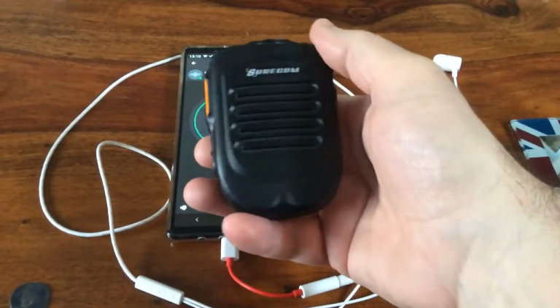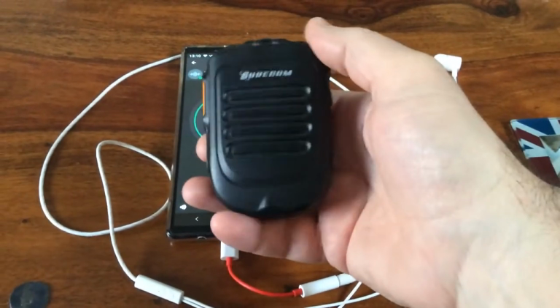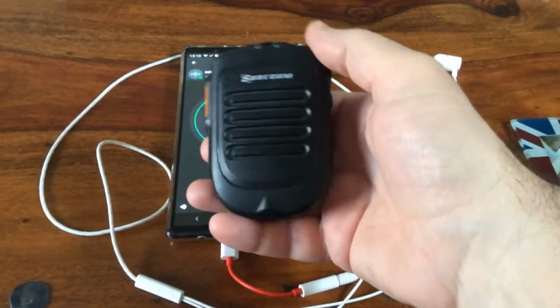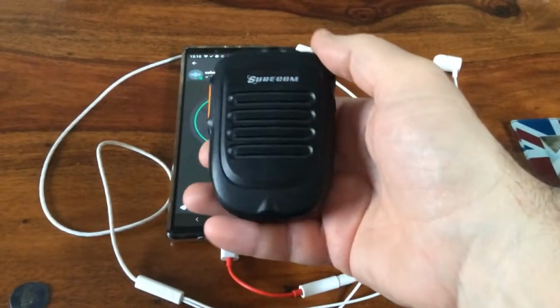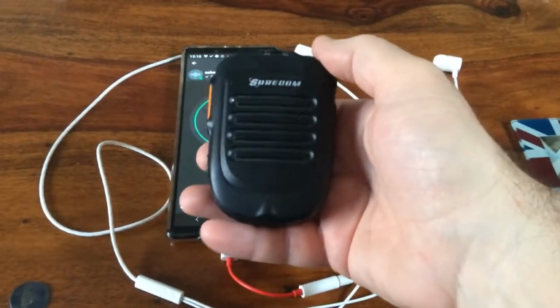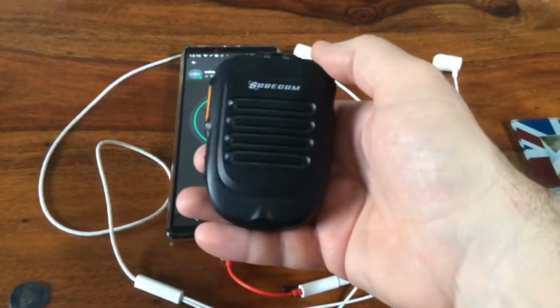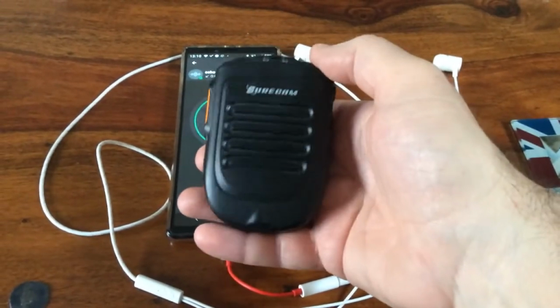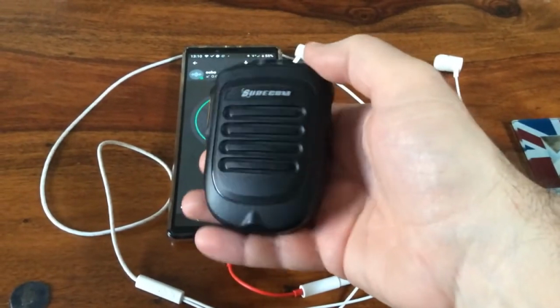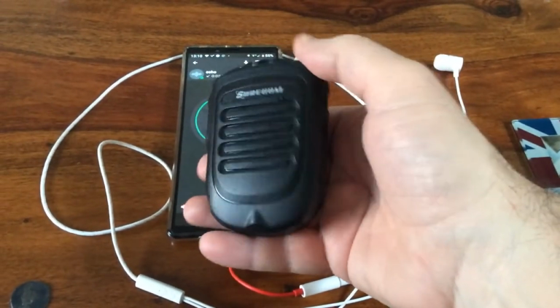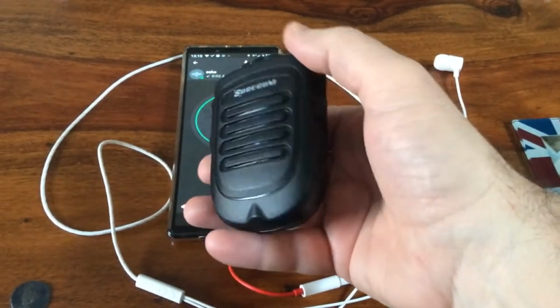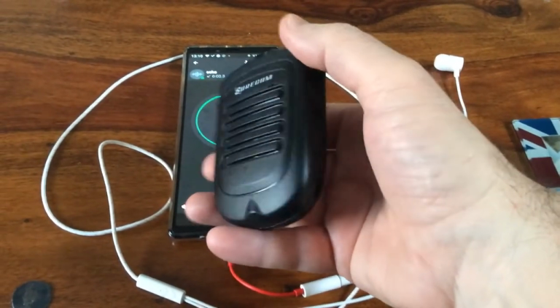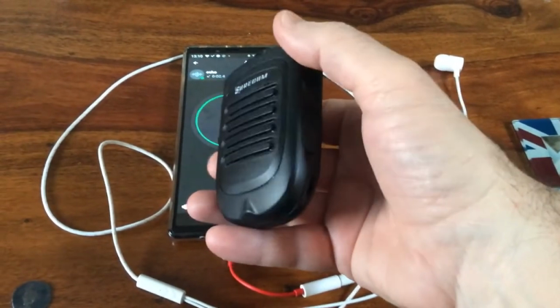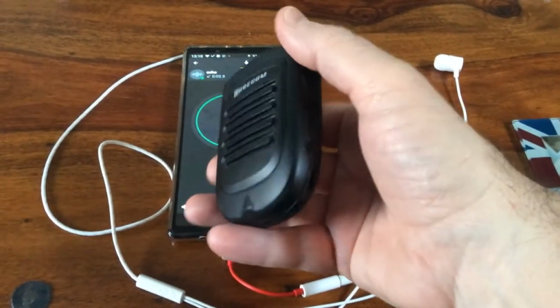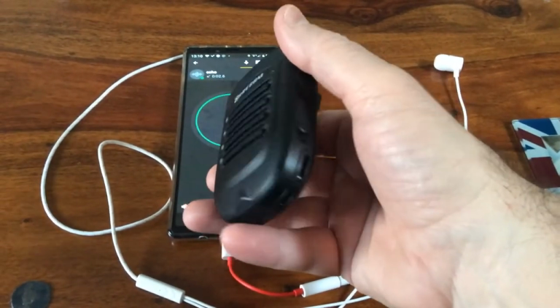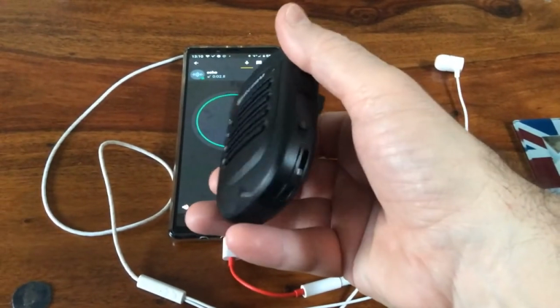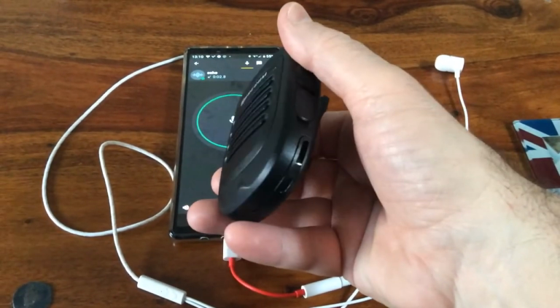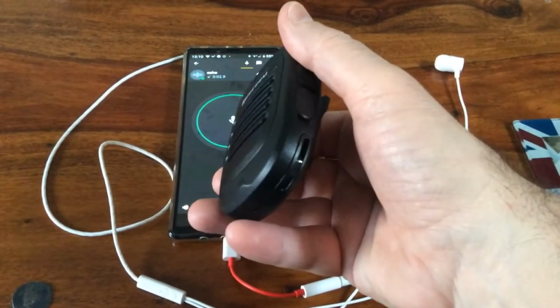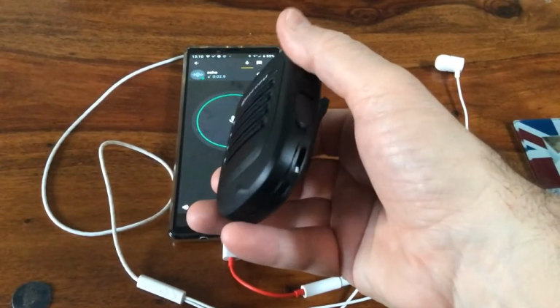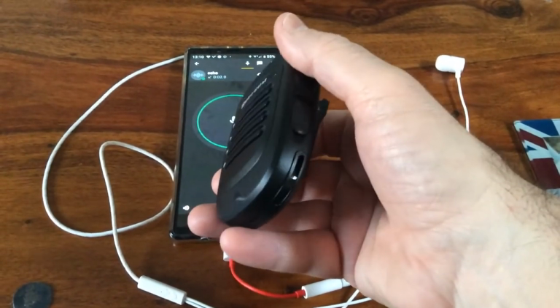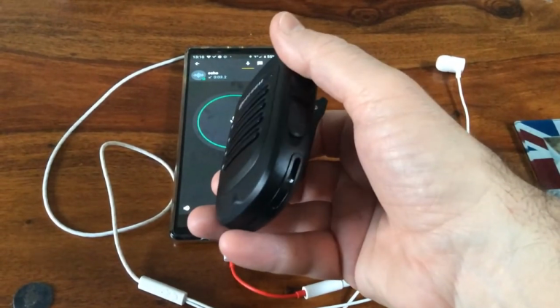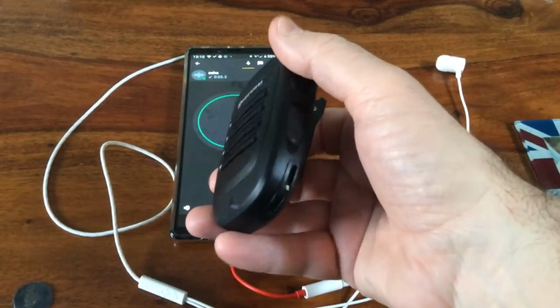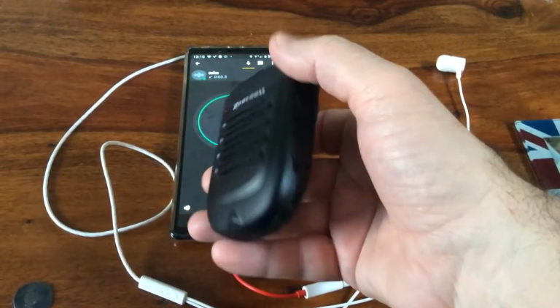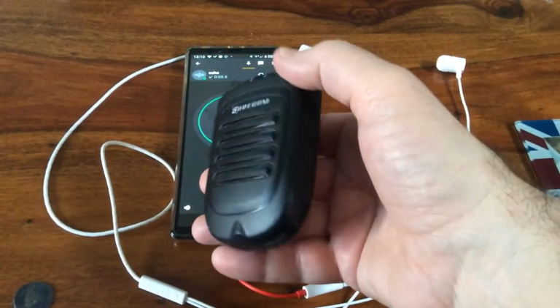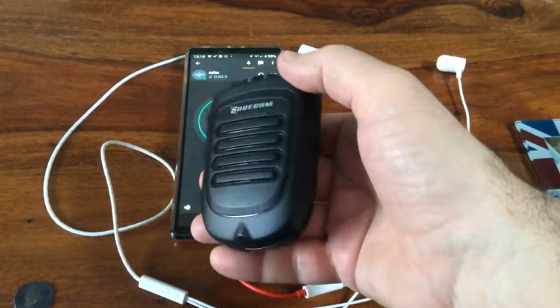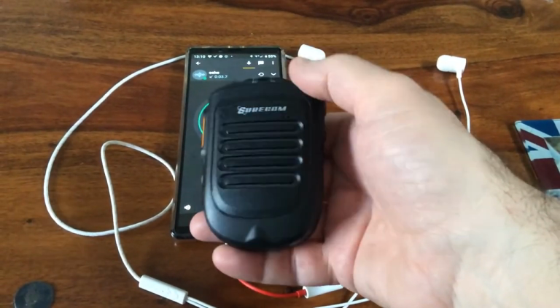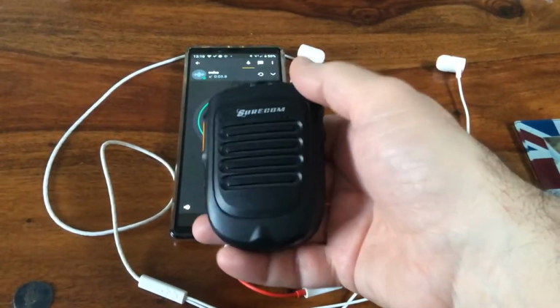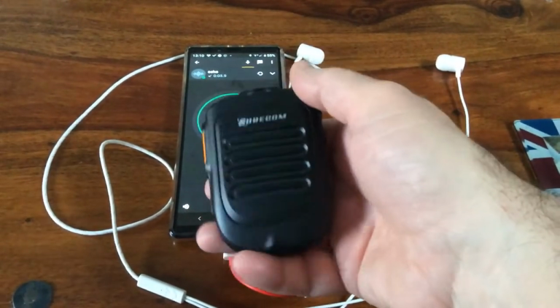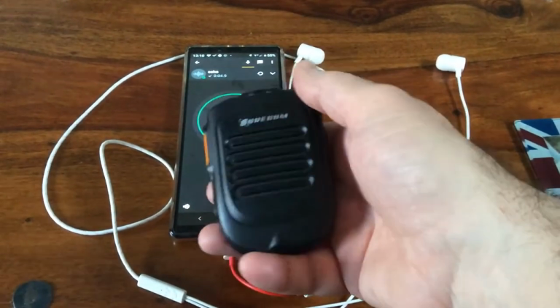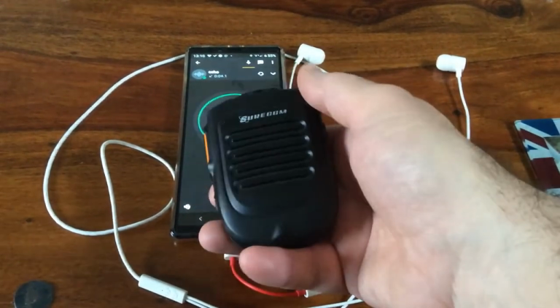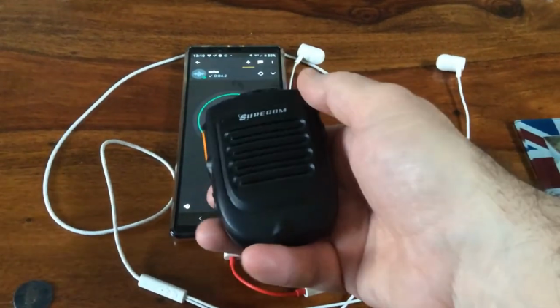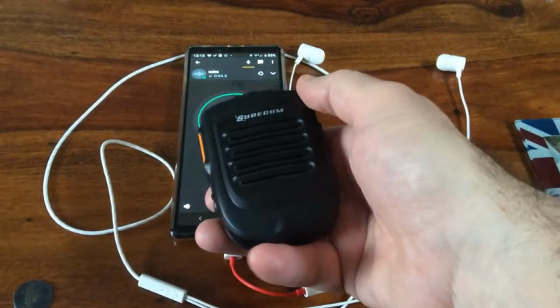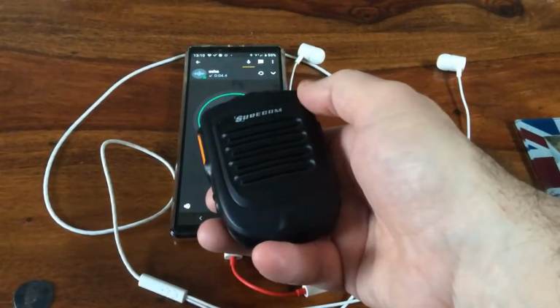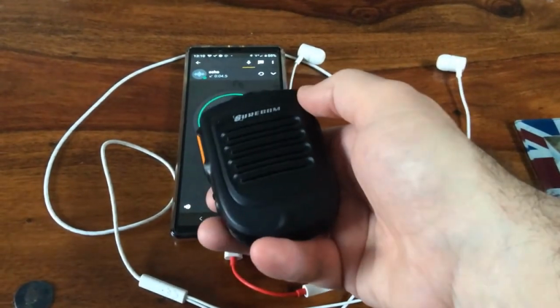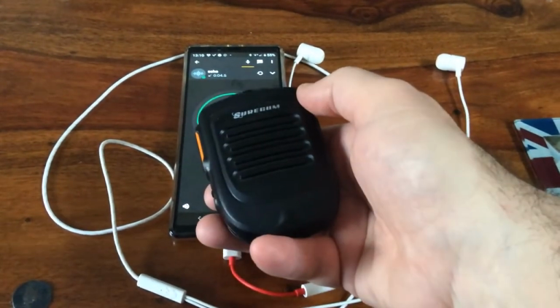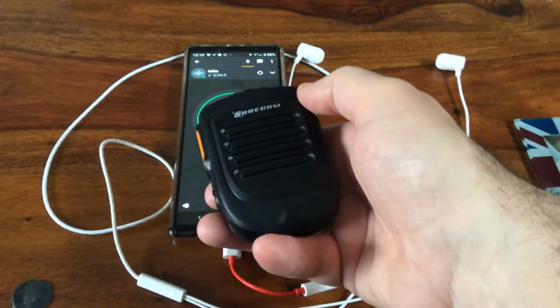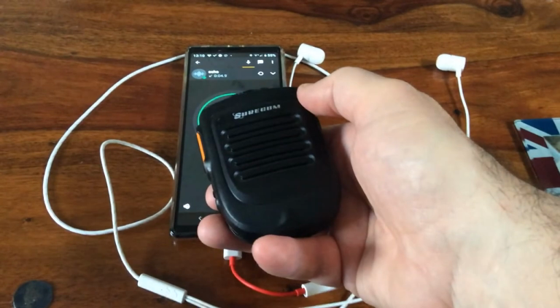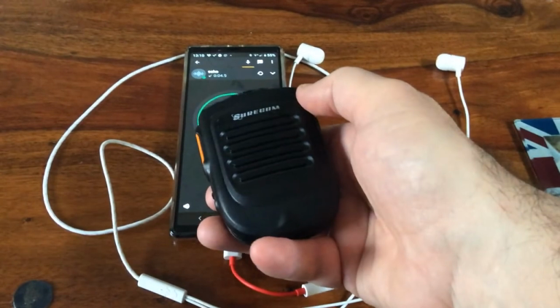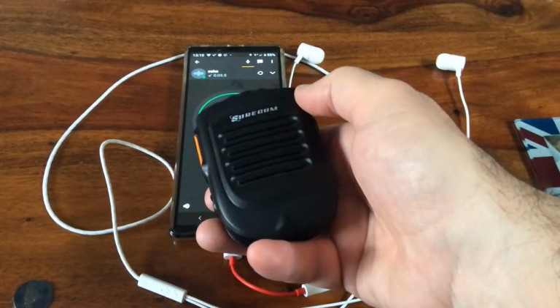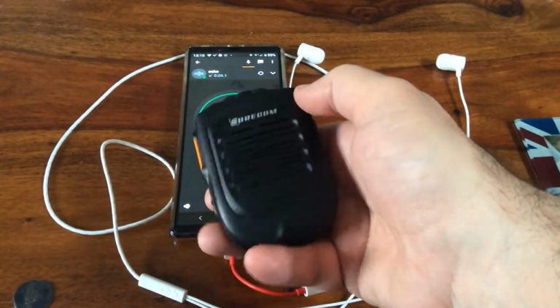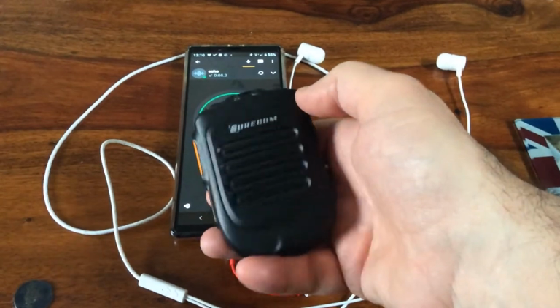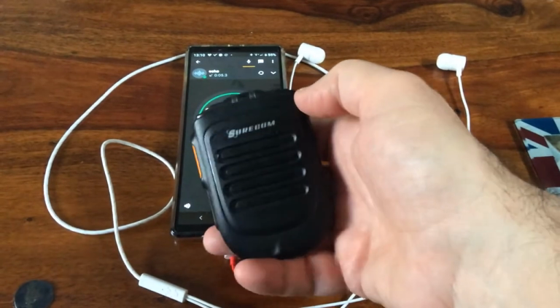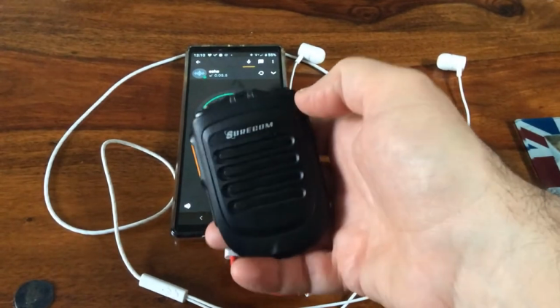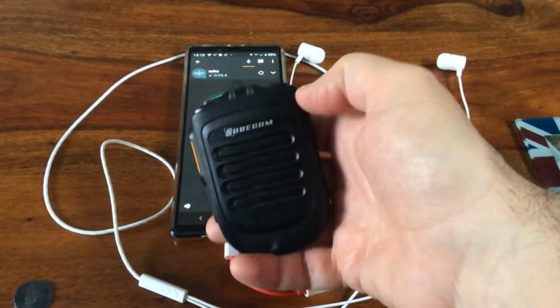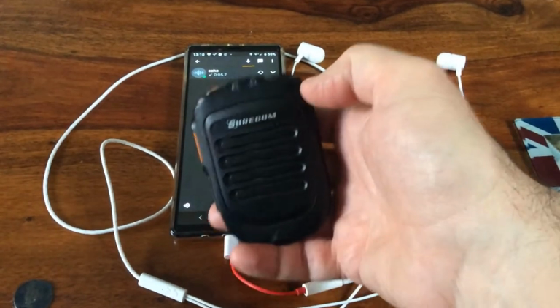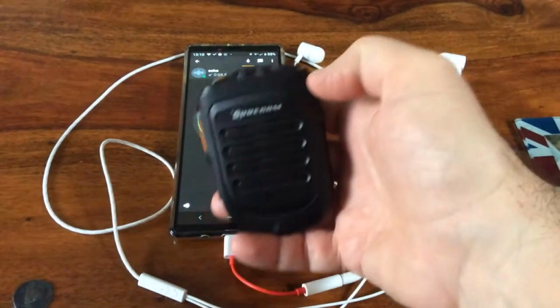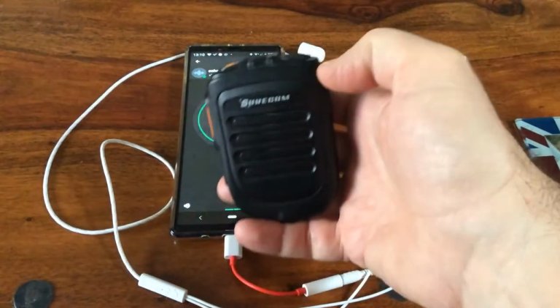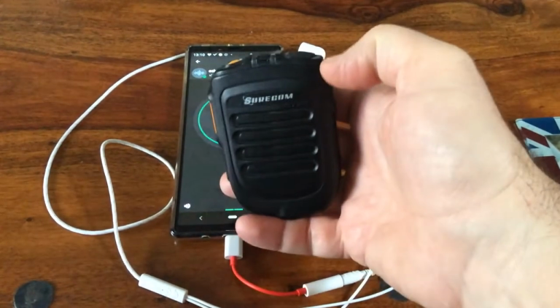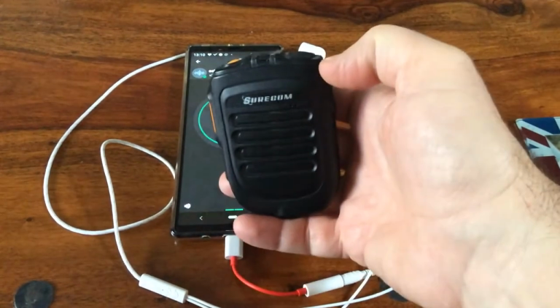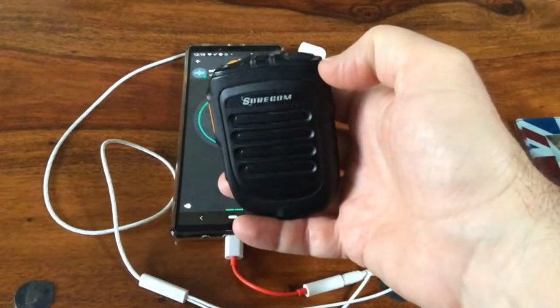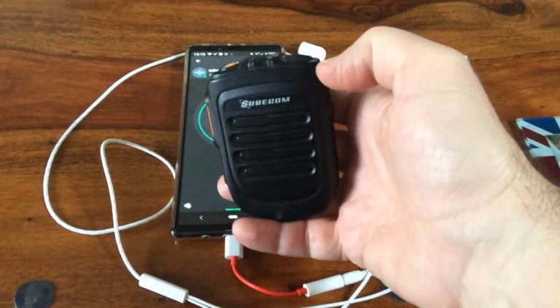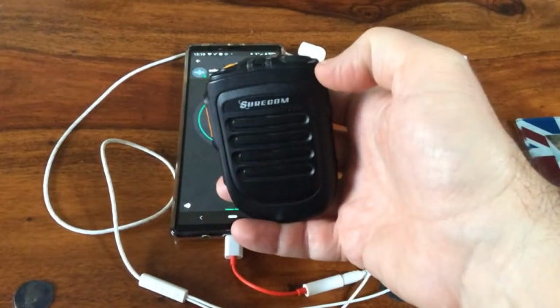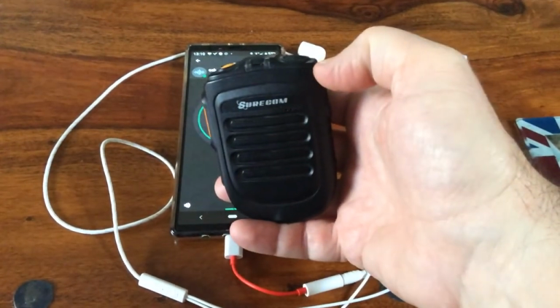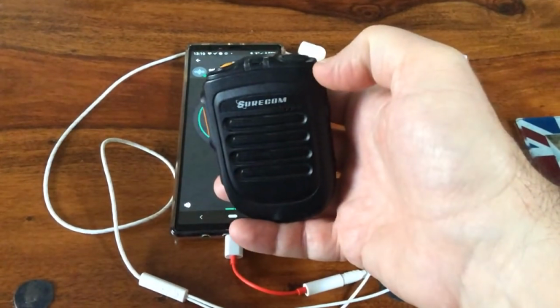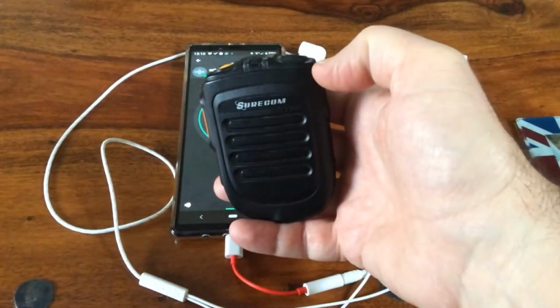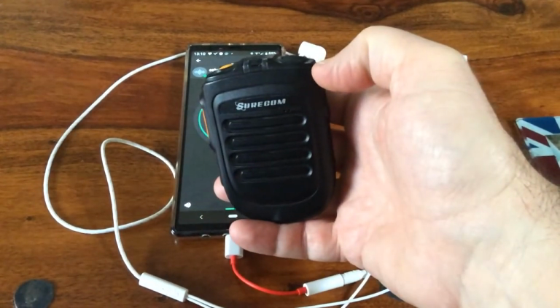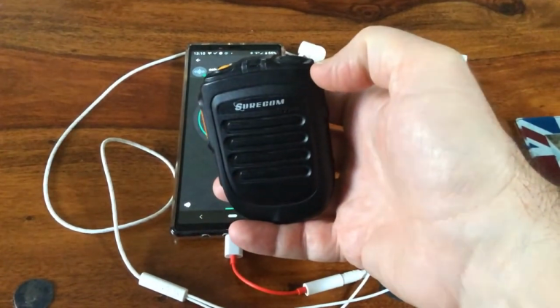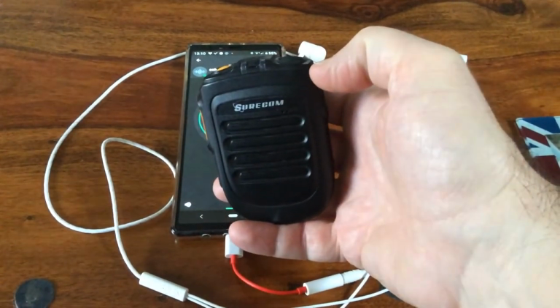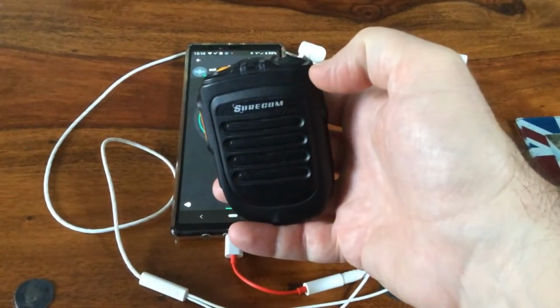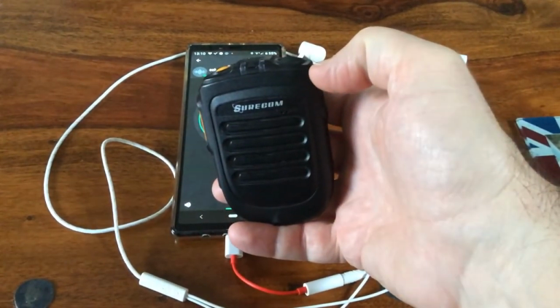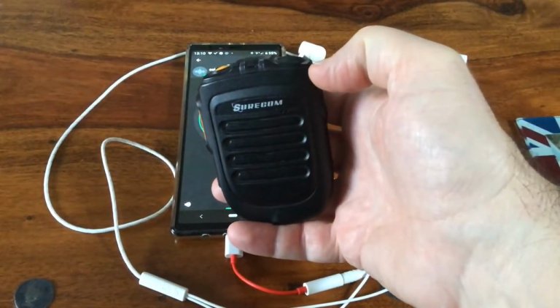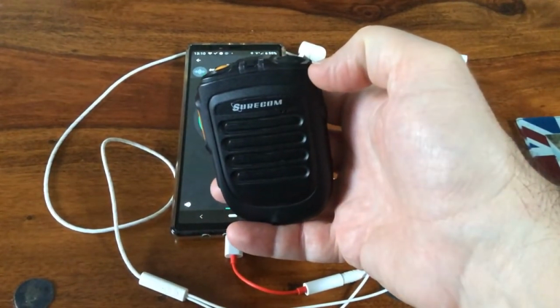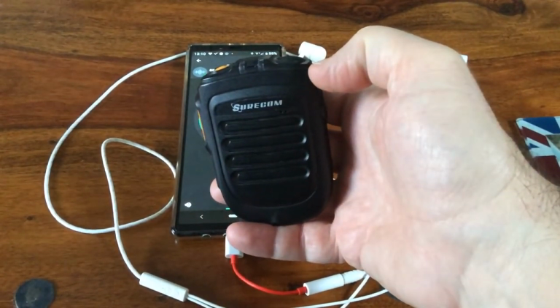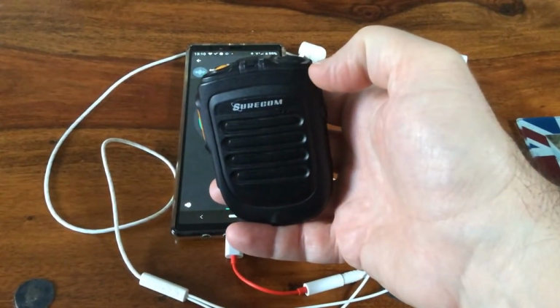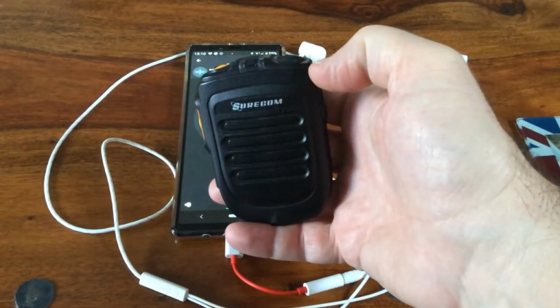I'm now connected, and here's the echo playback: five, four, three, two, one, testing, testing, five, four, three, two, one.